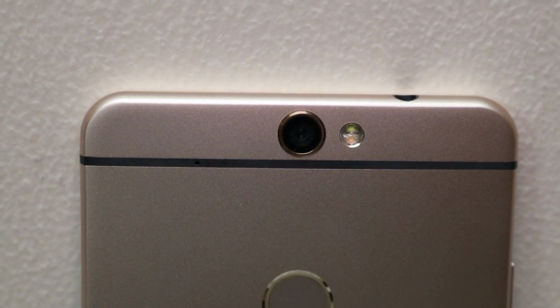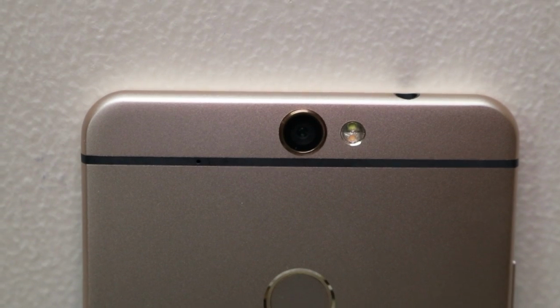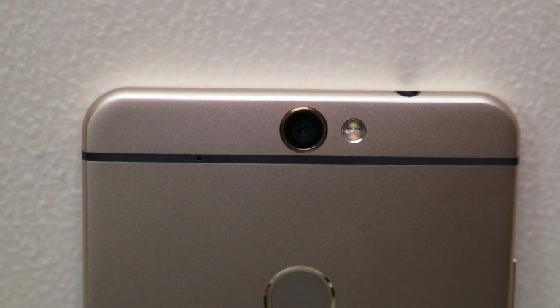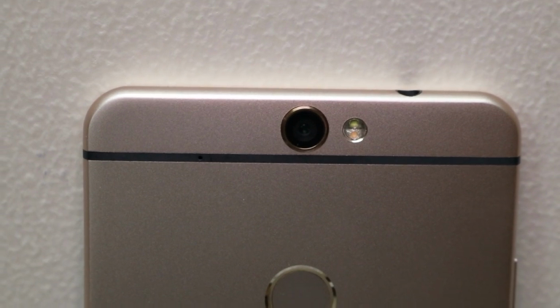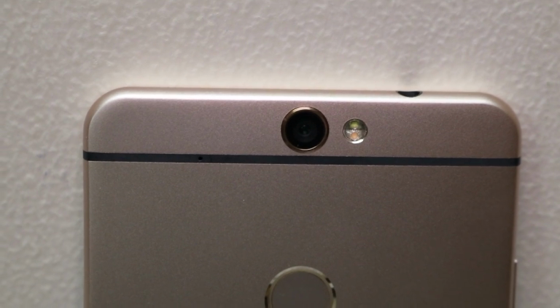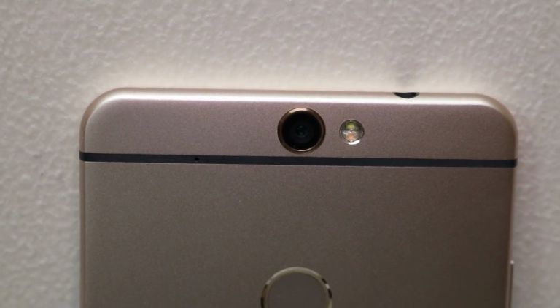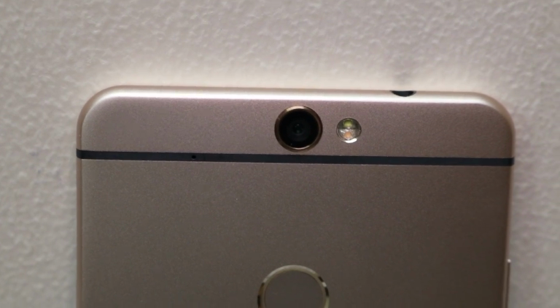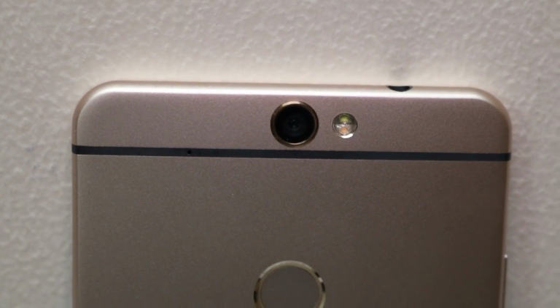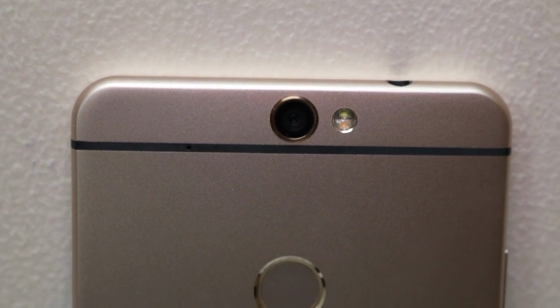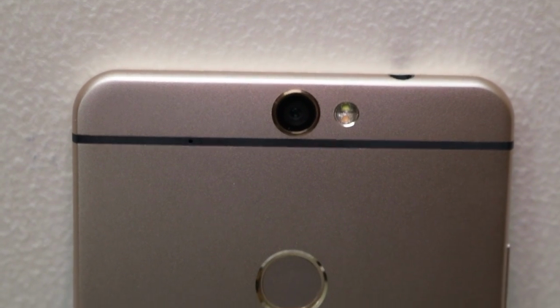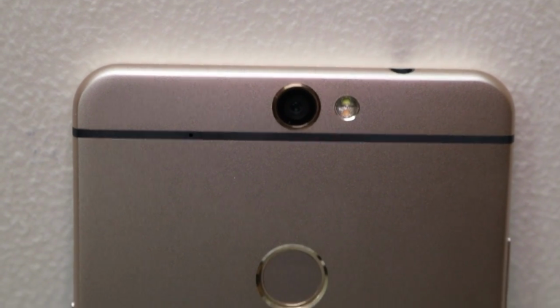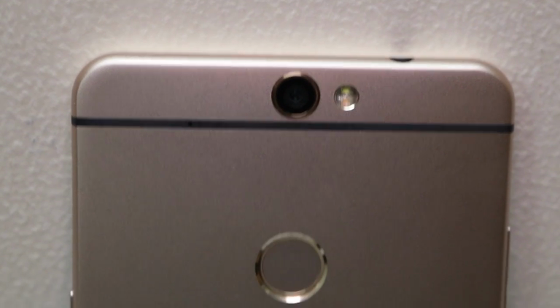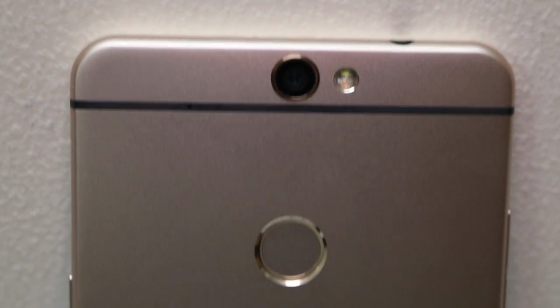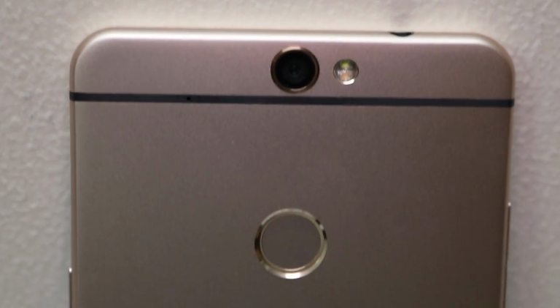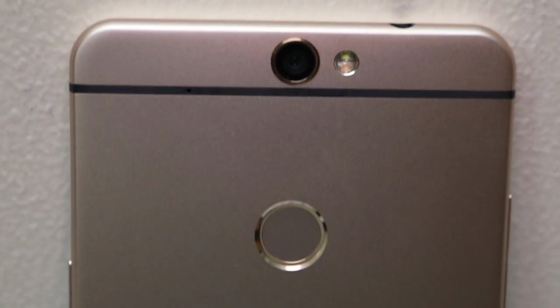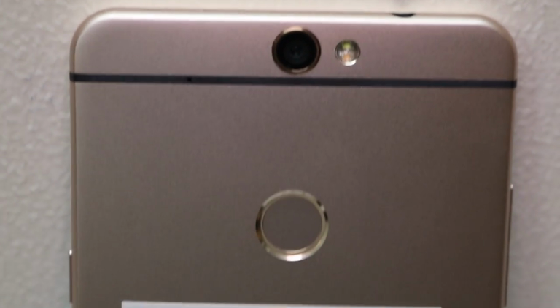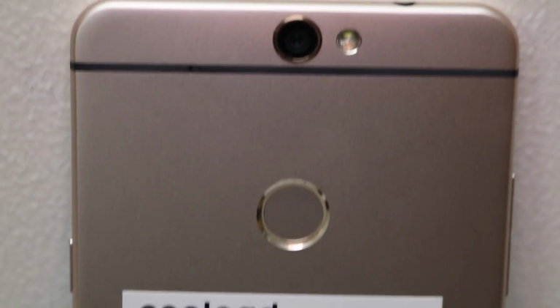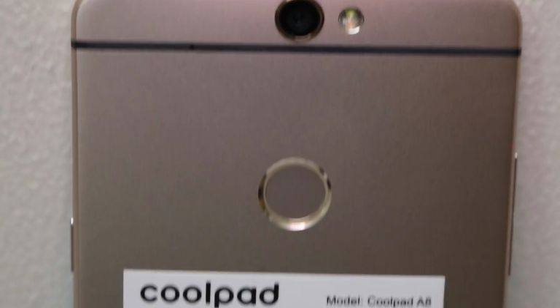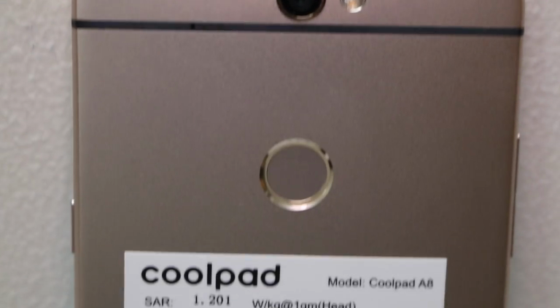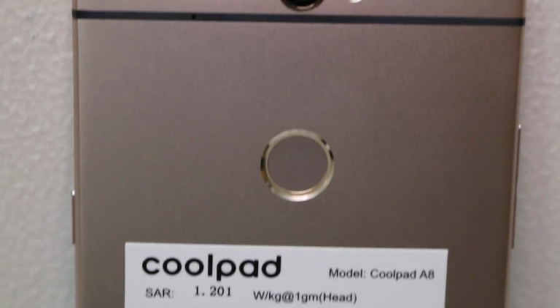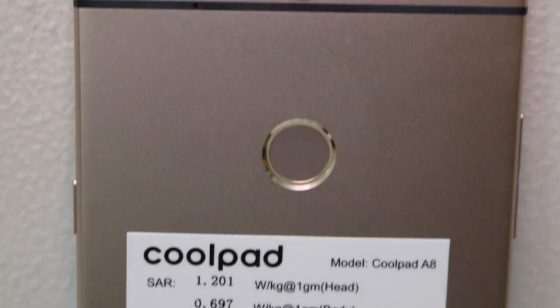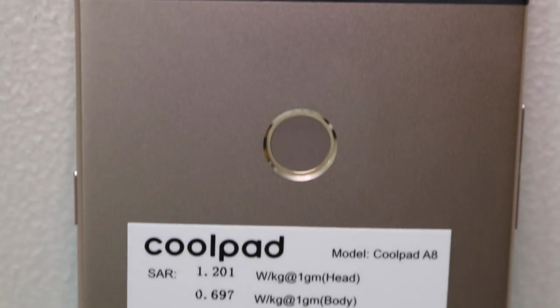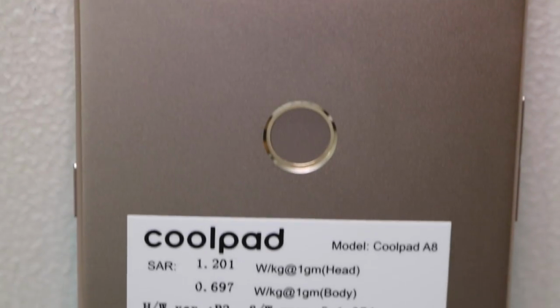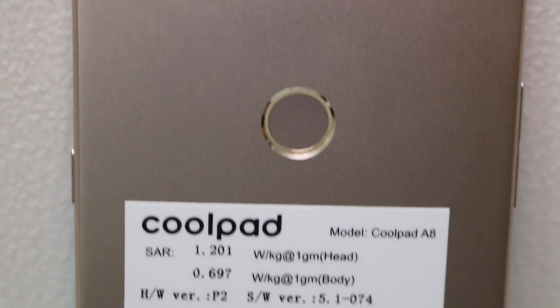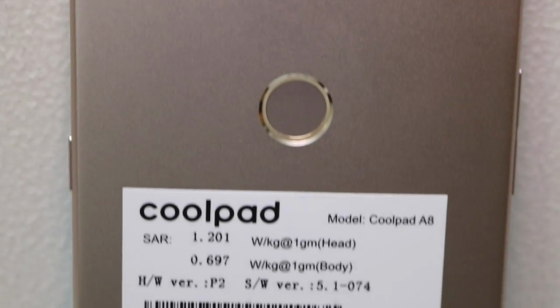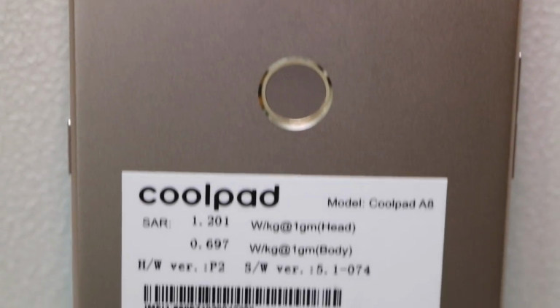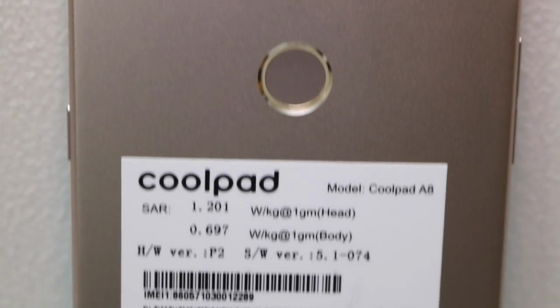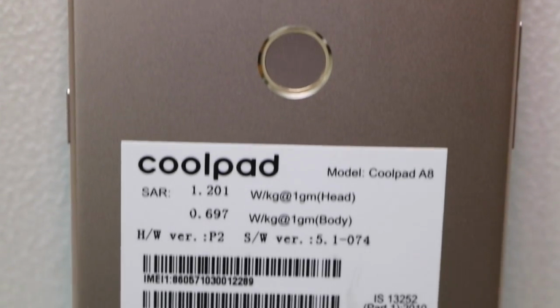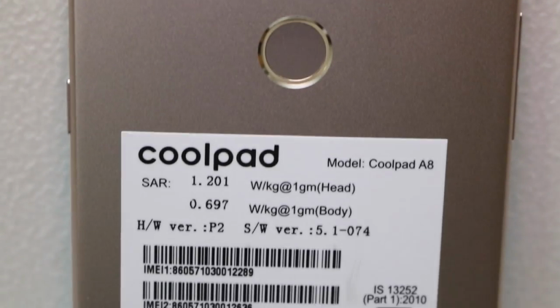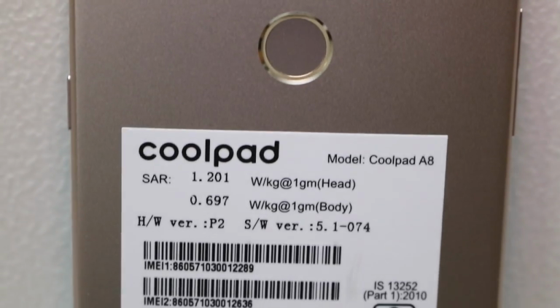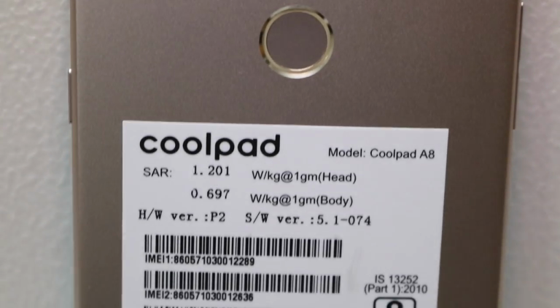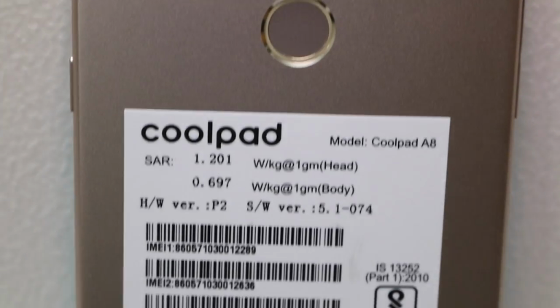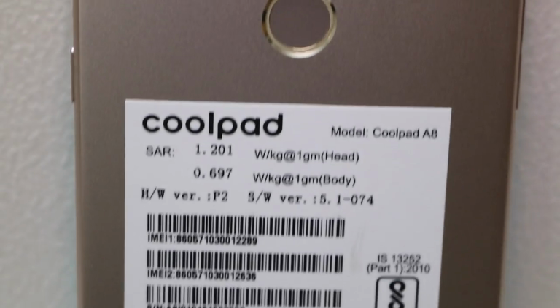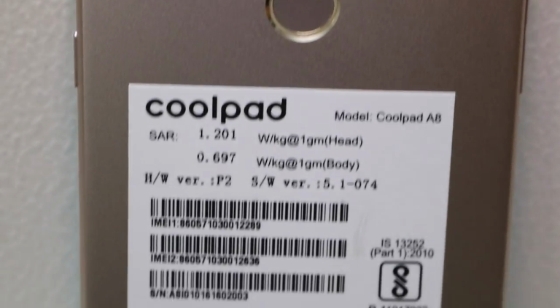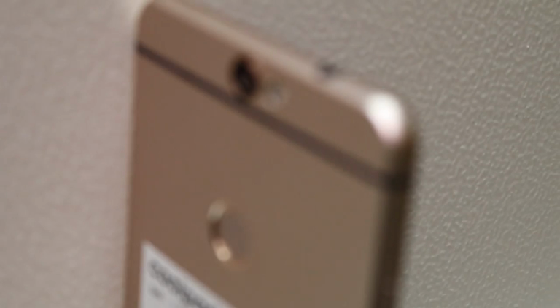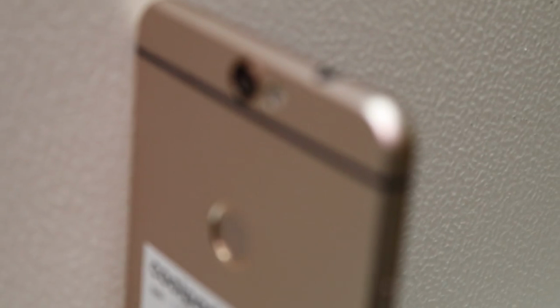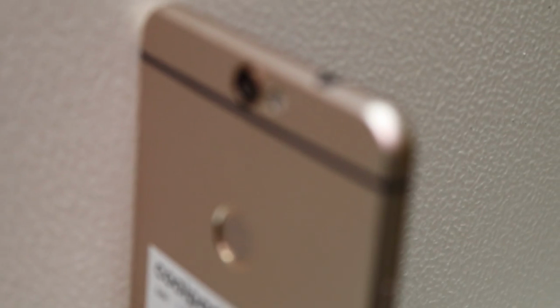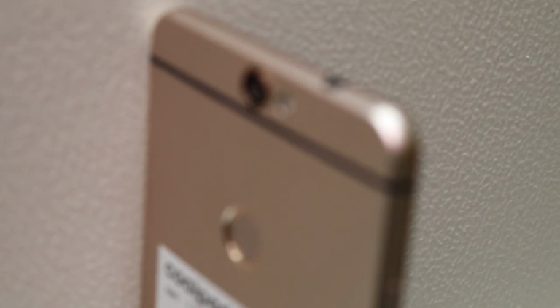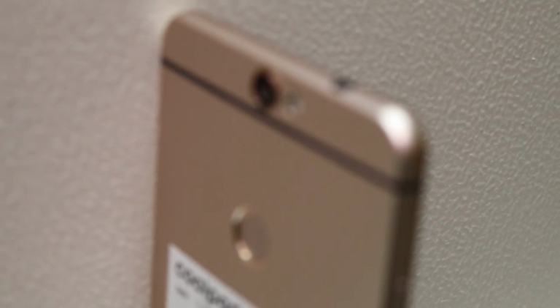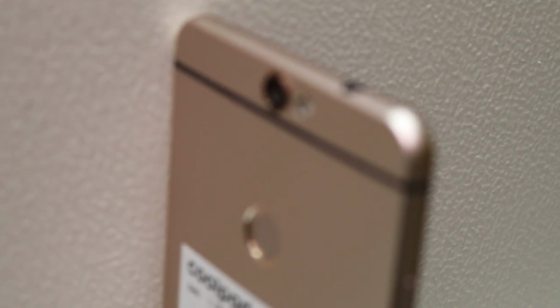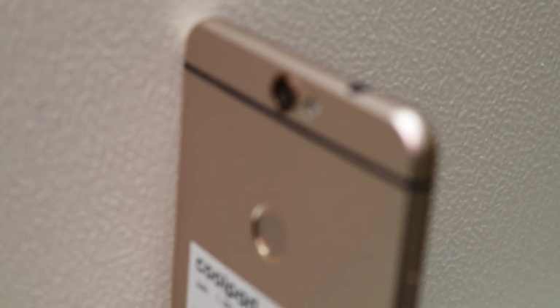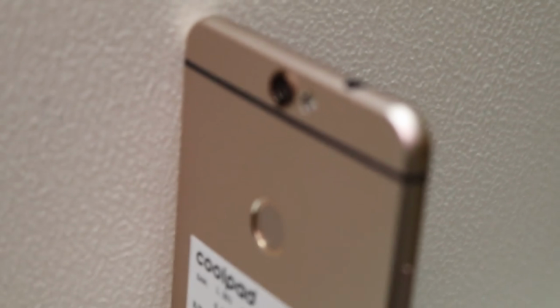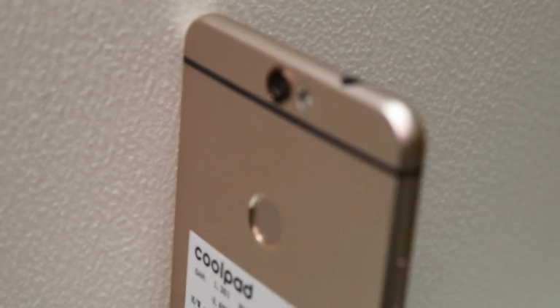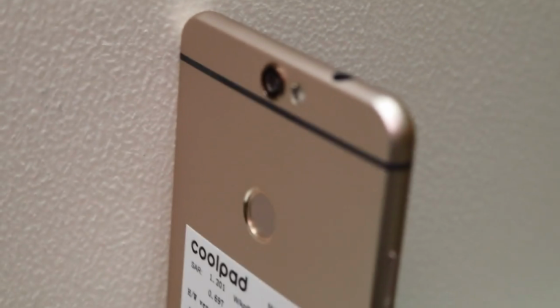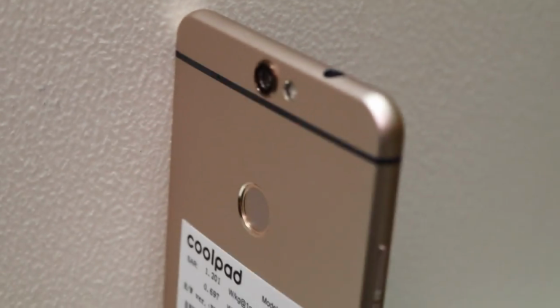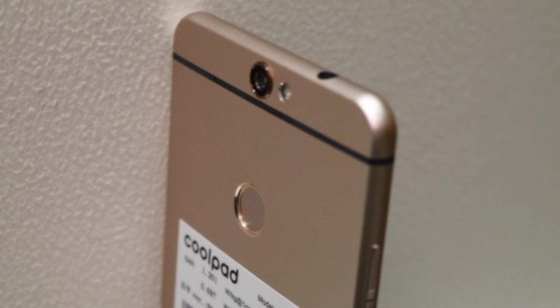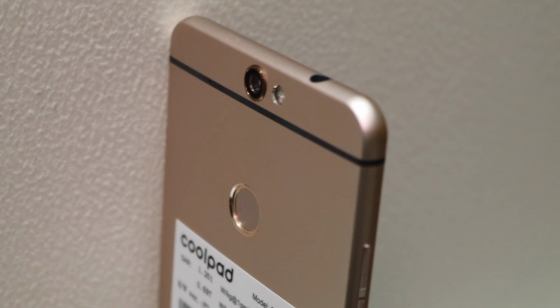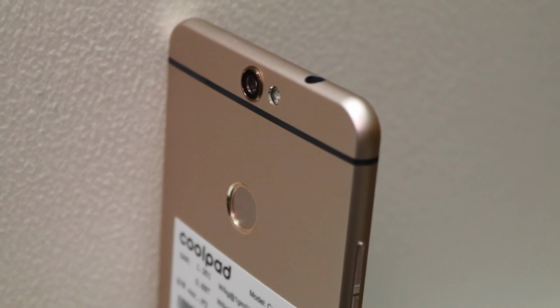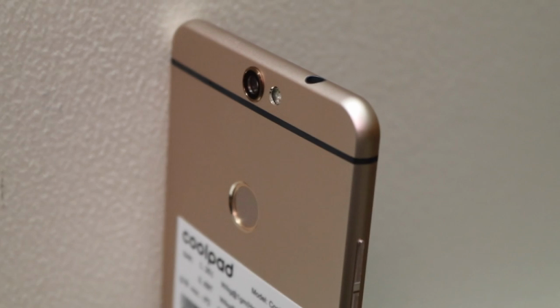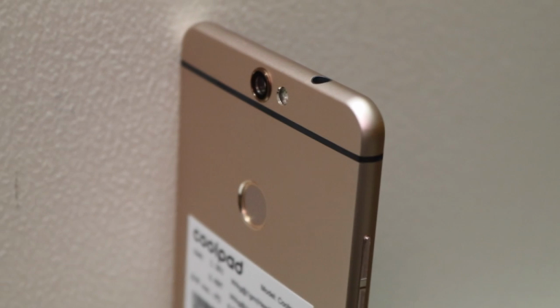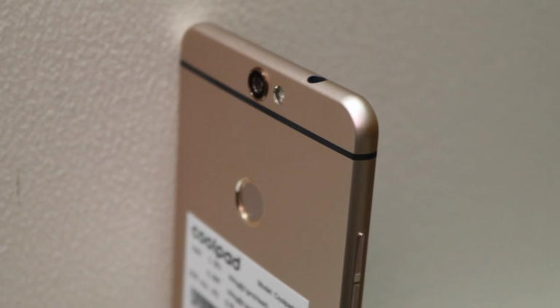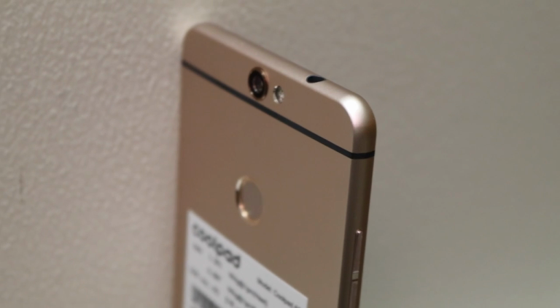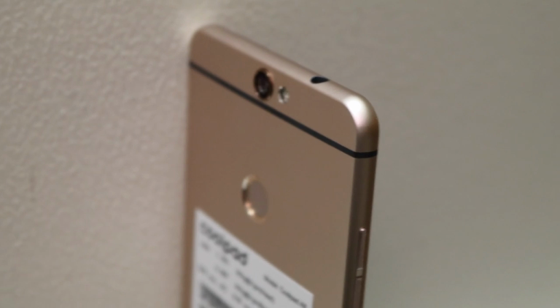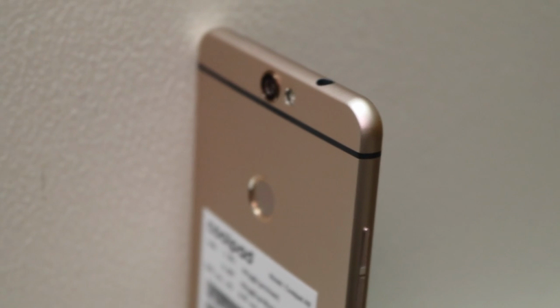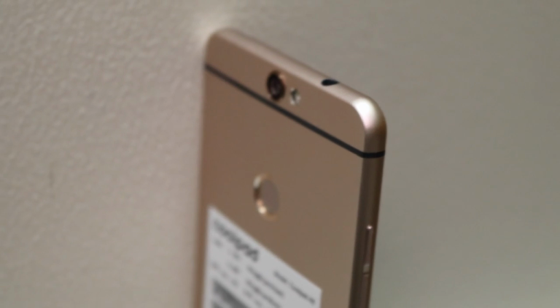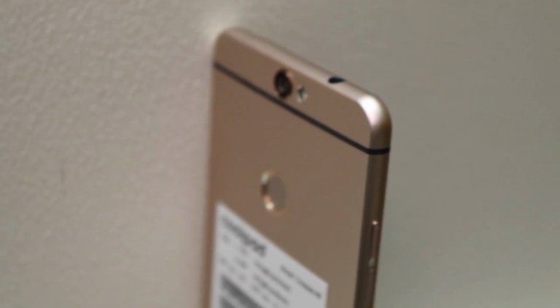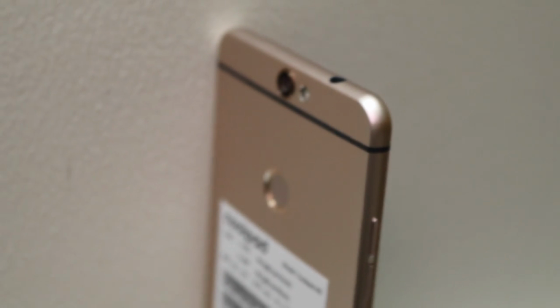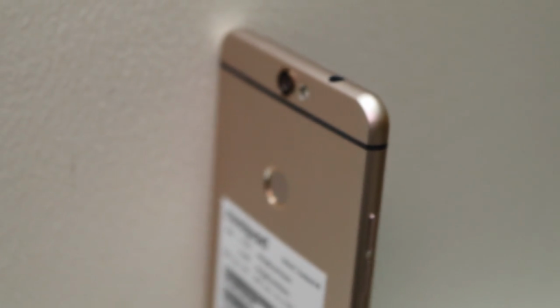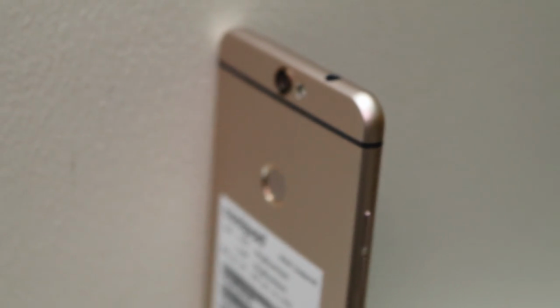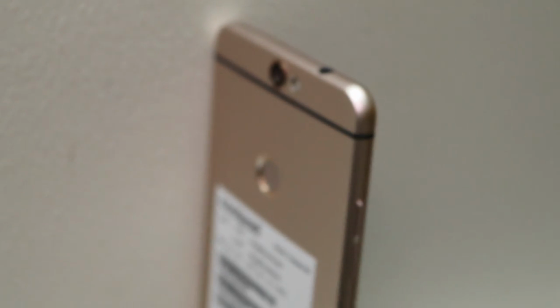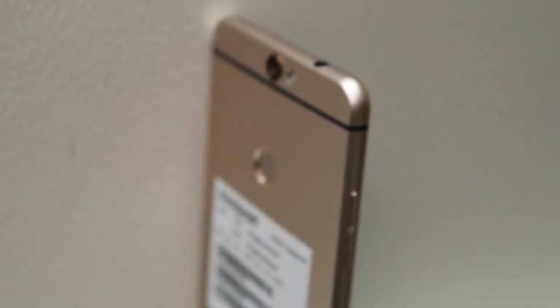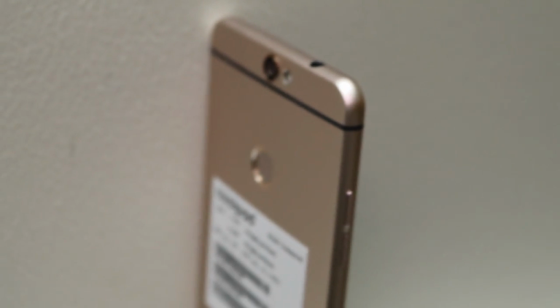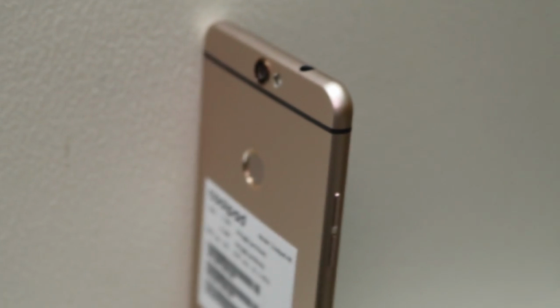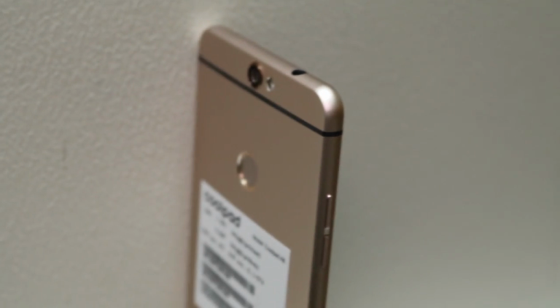On the back you get the 13-megapixel camera with dual-tone LED flash, a secondary microphone, and a fingerprint scanner.